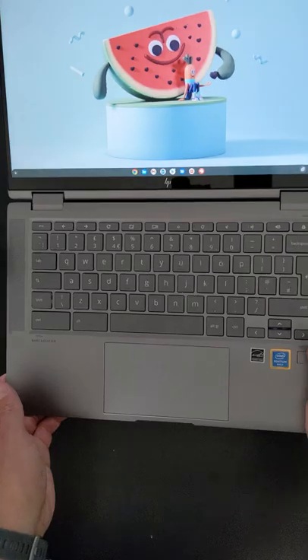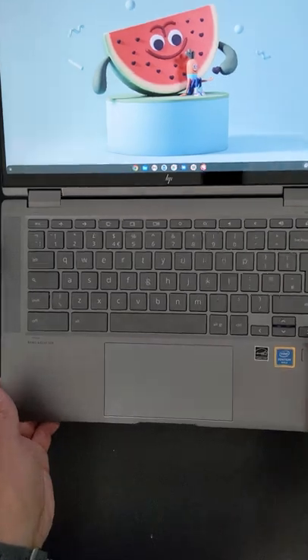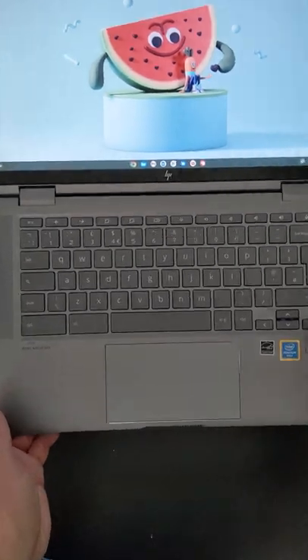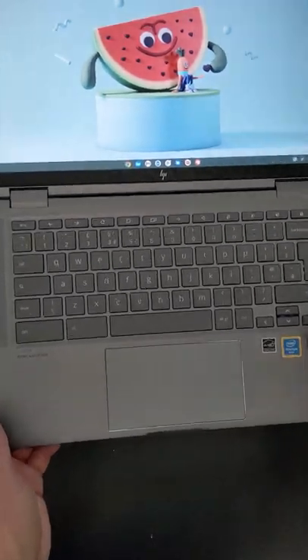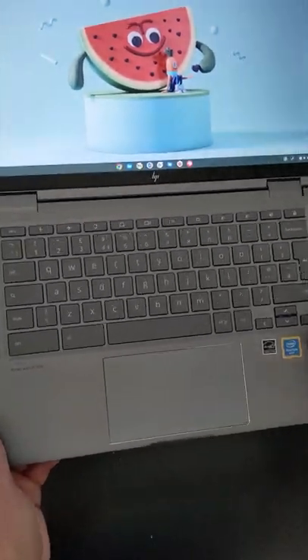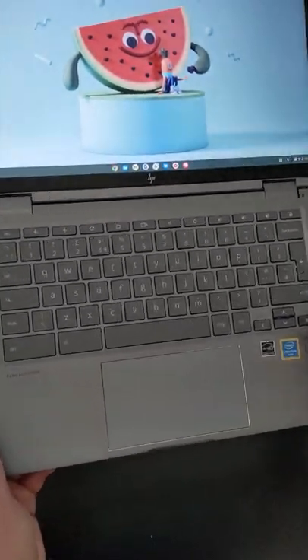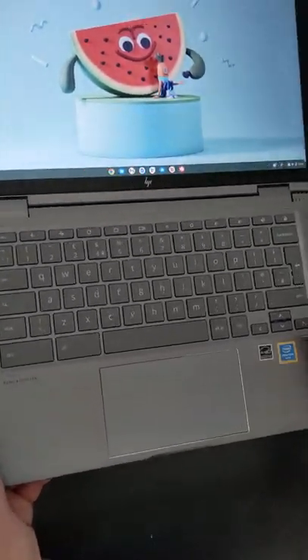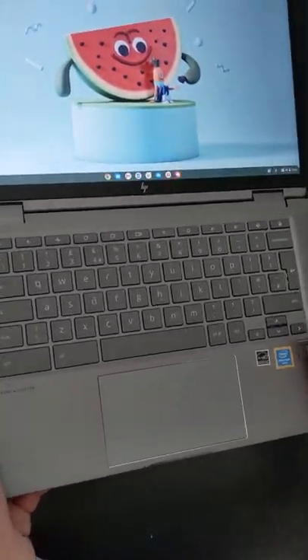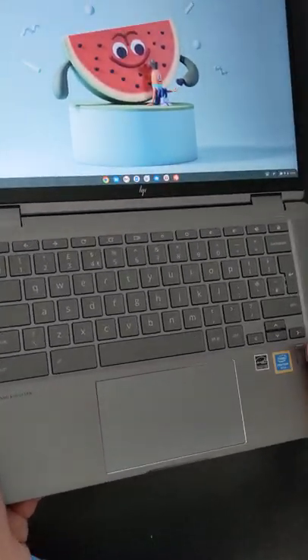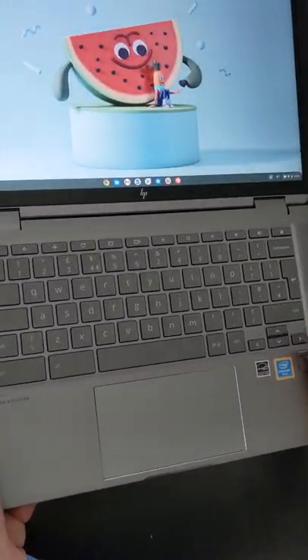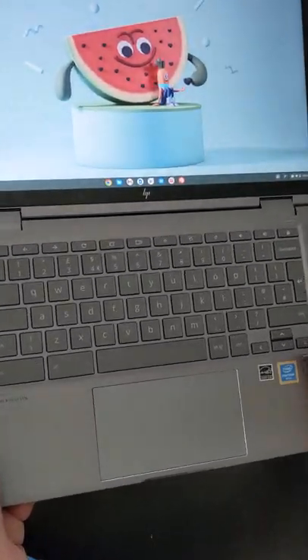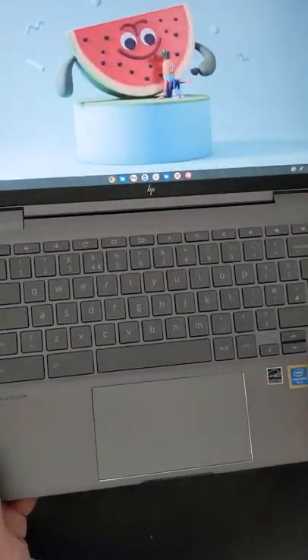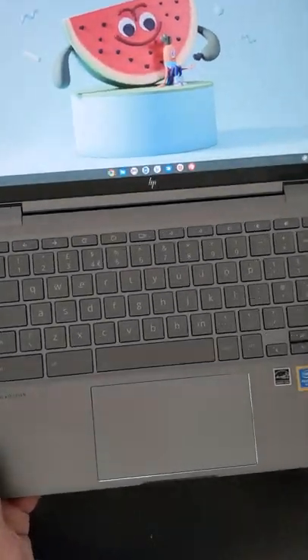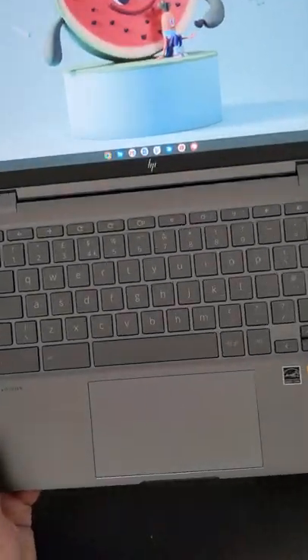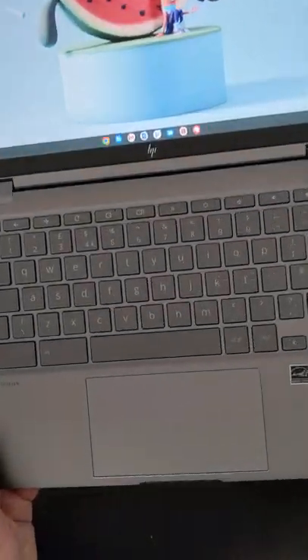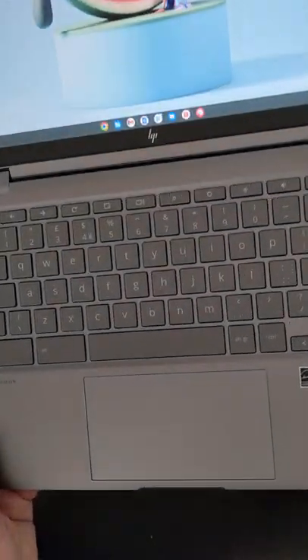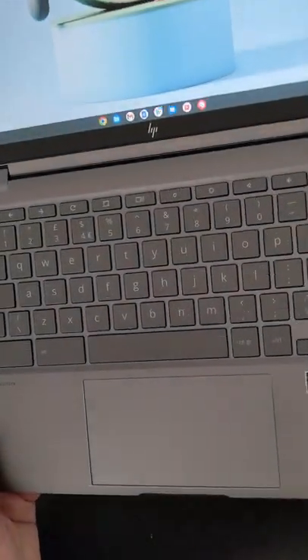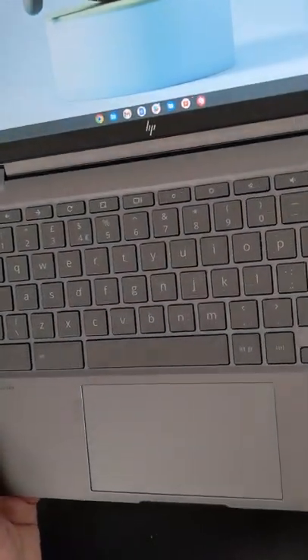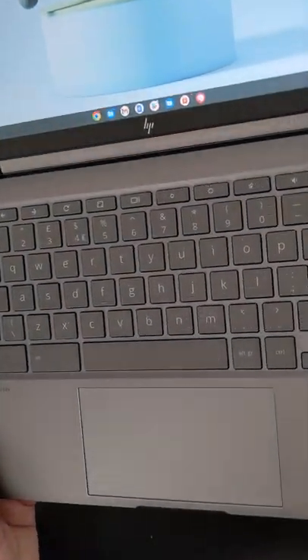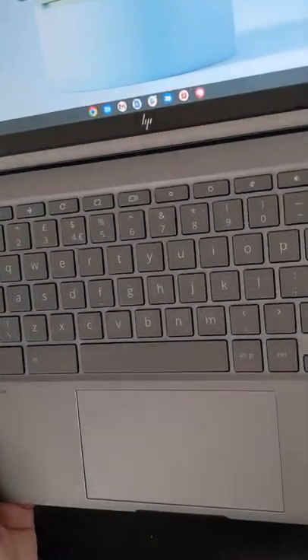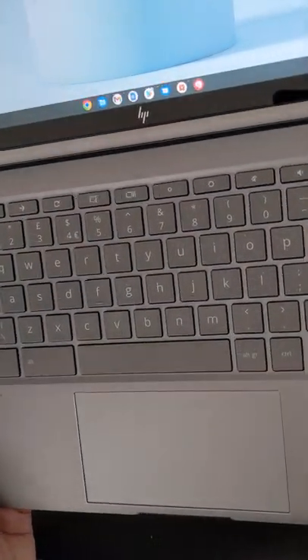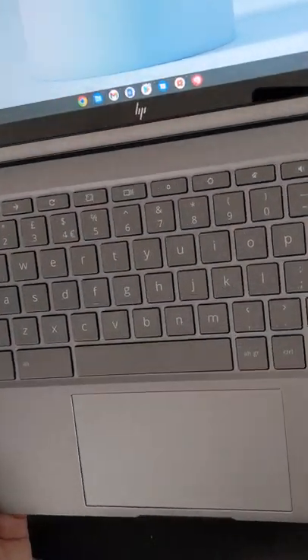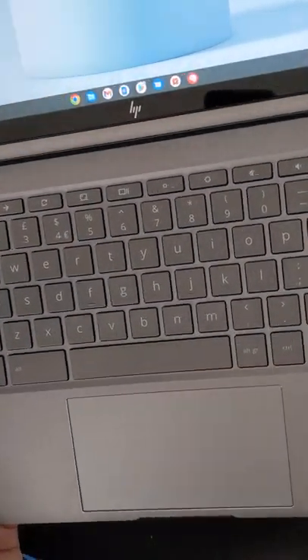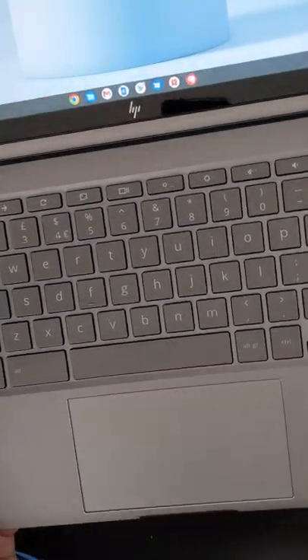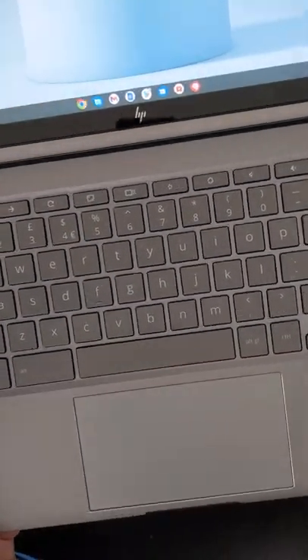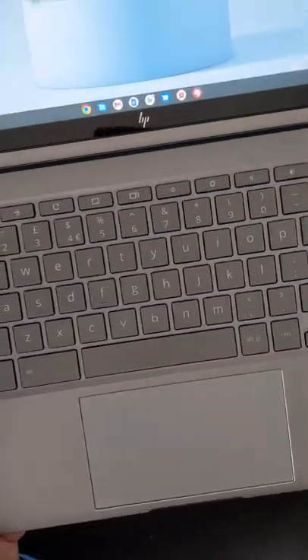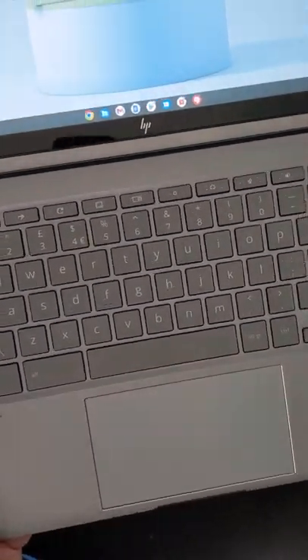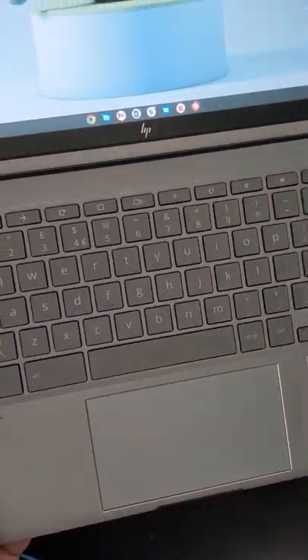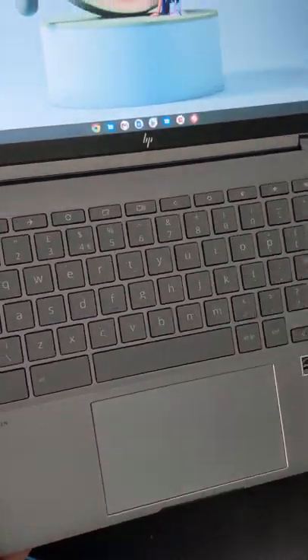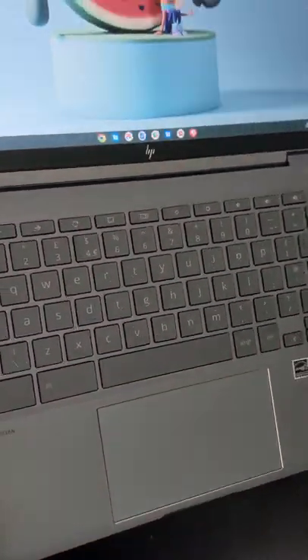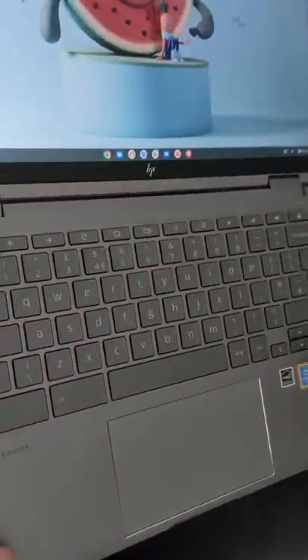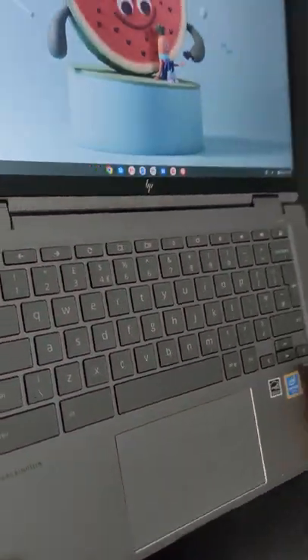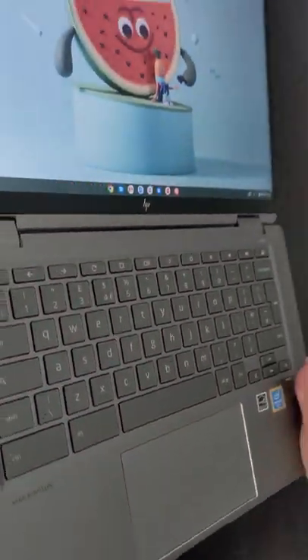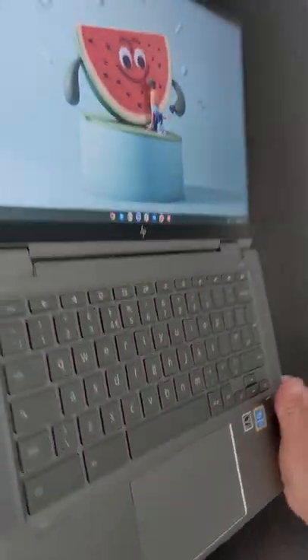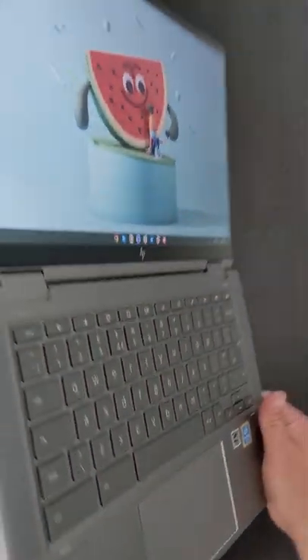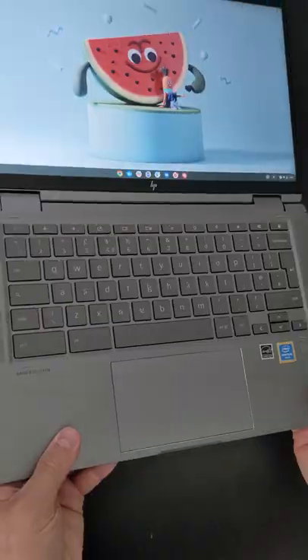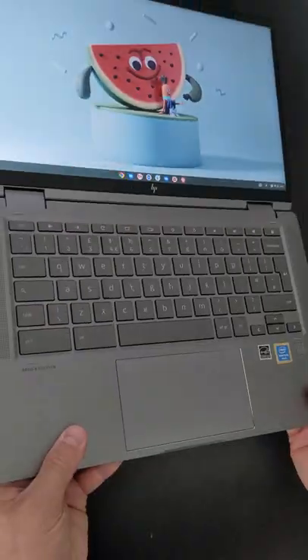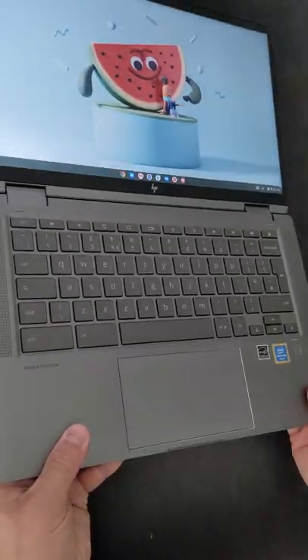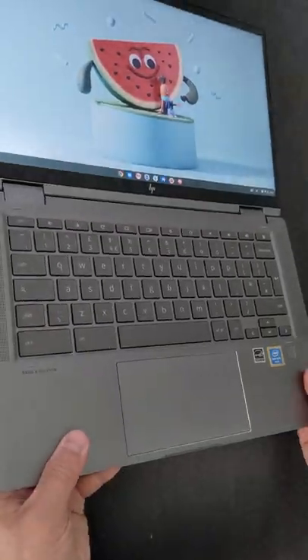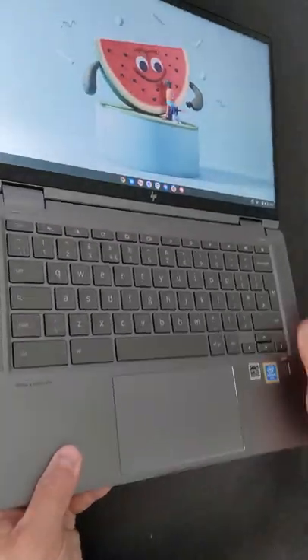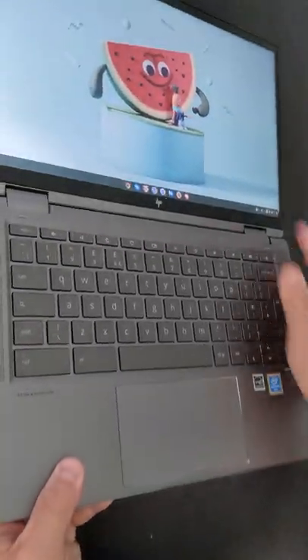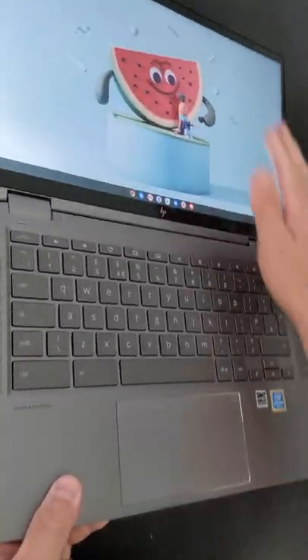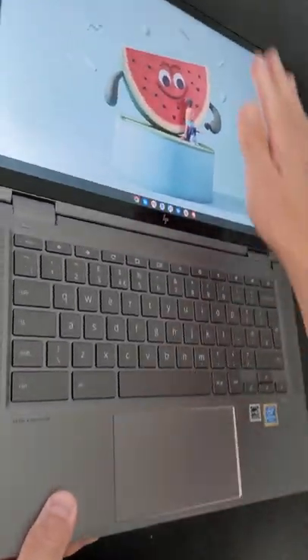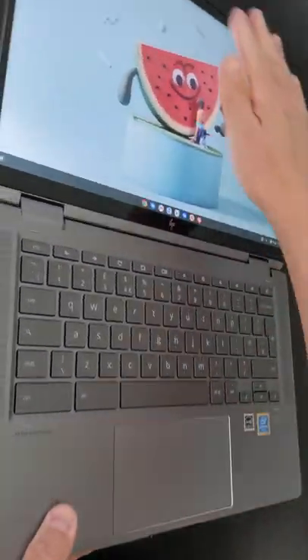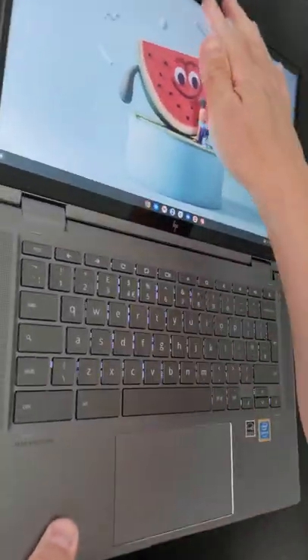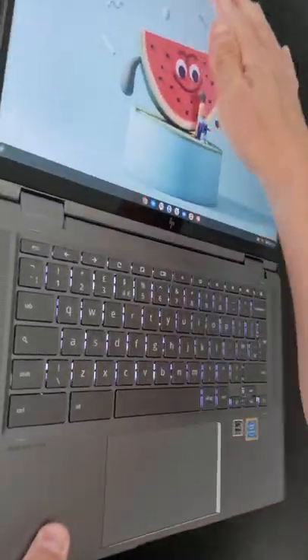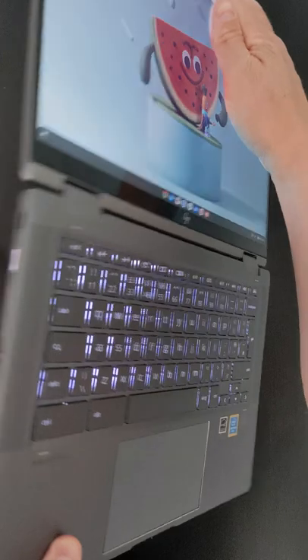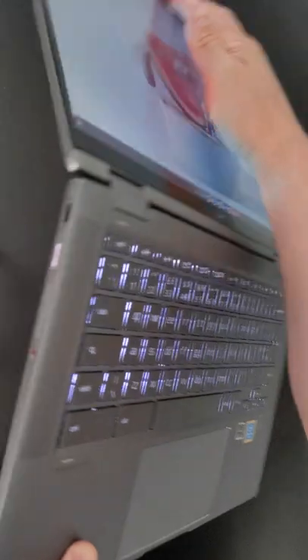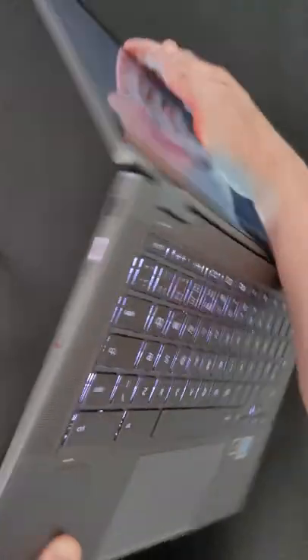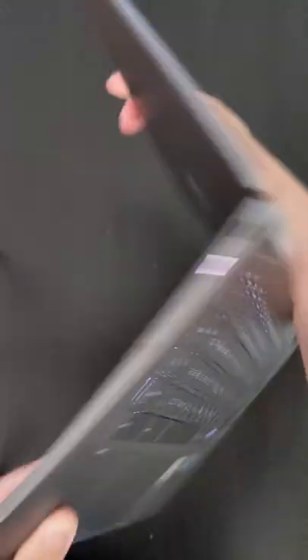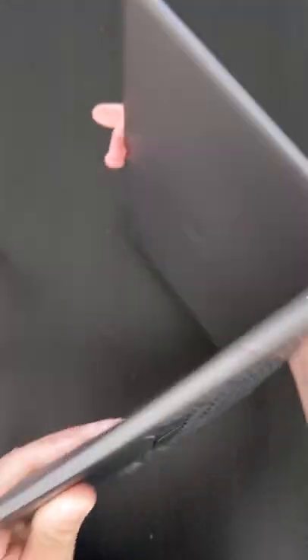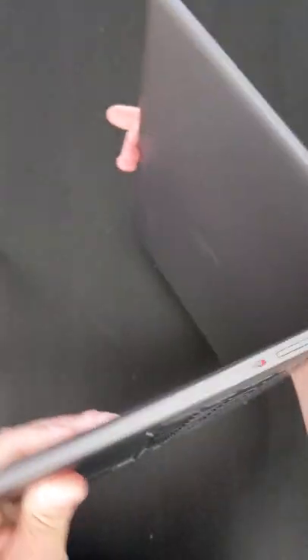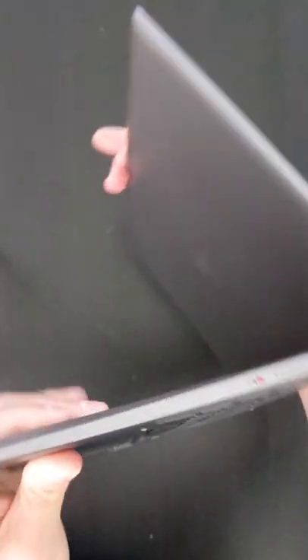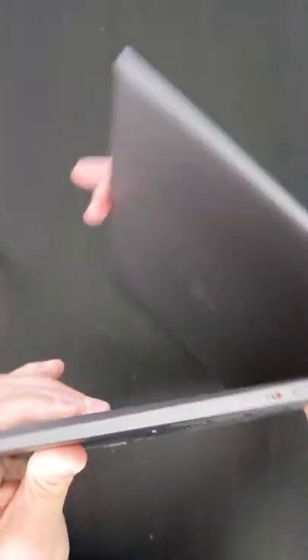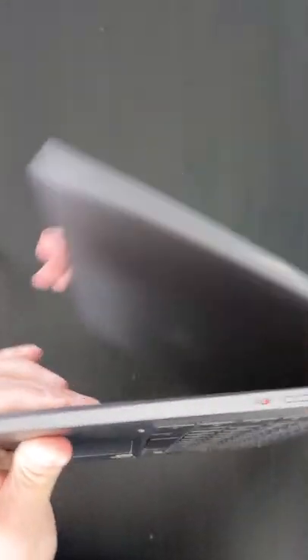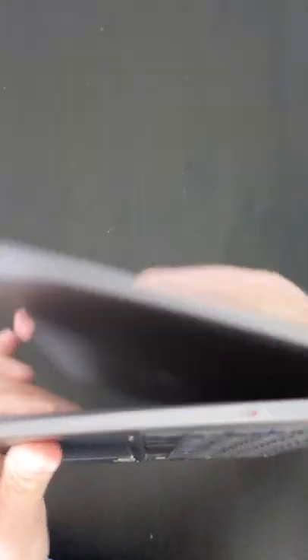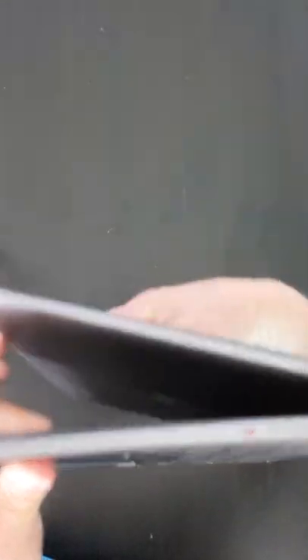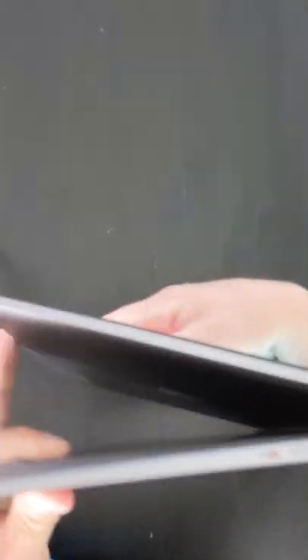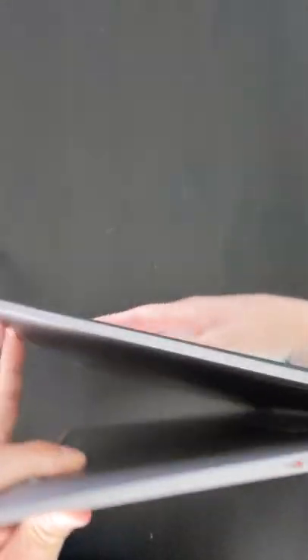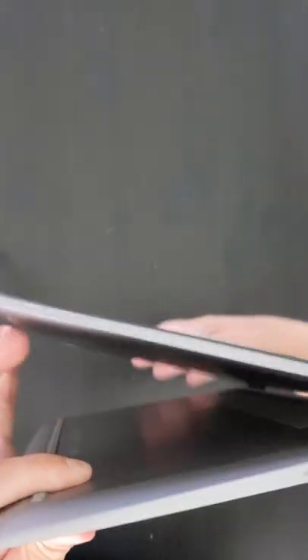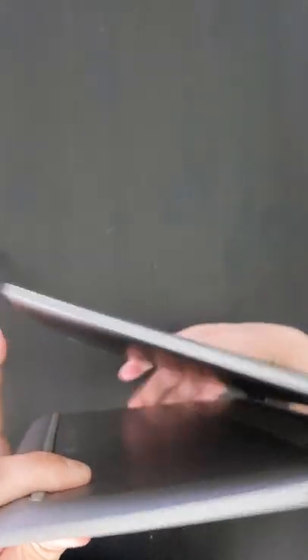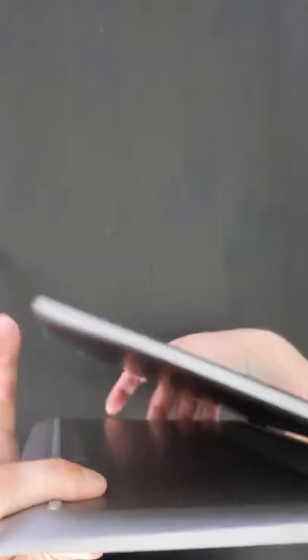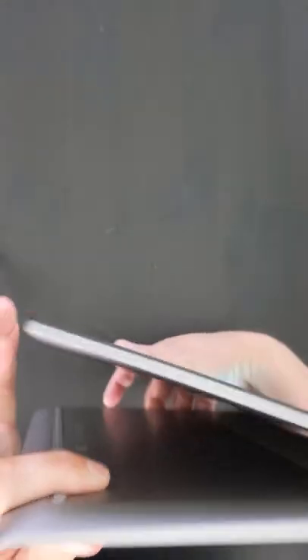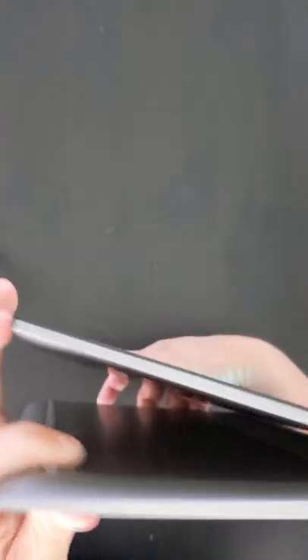The HP X360 14C Chromebook offers some of the more premium features I look for when buying a Chromebook. Here are my top seven.